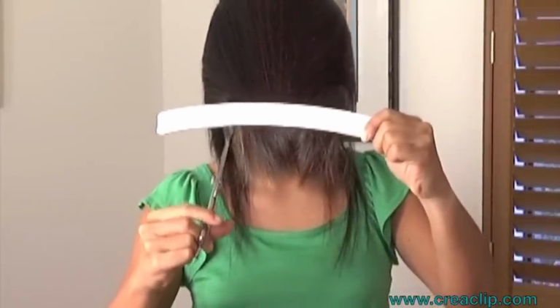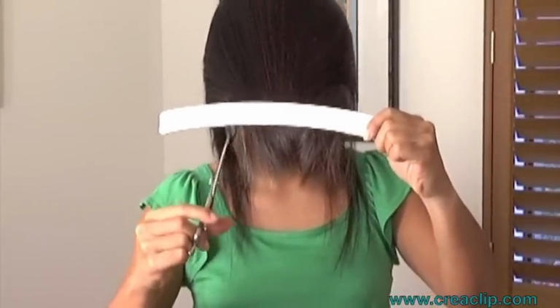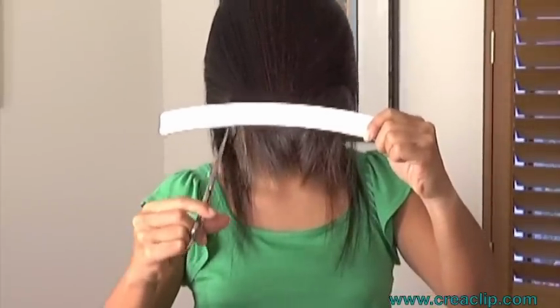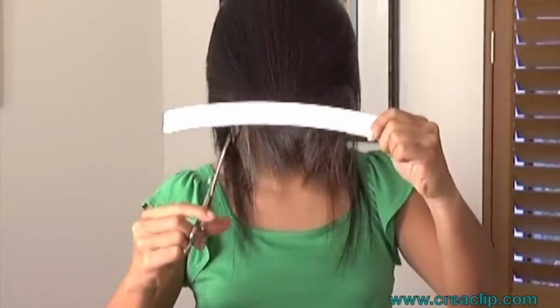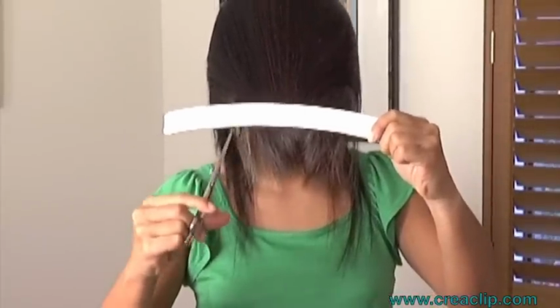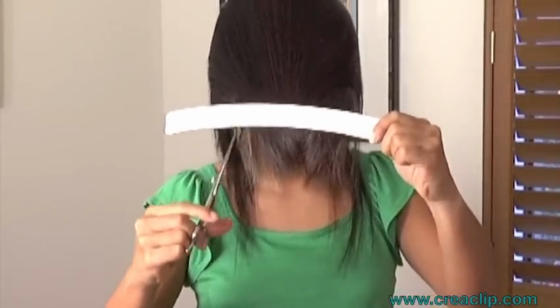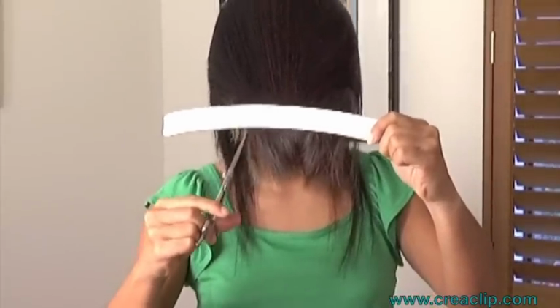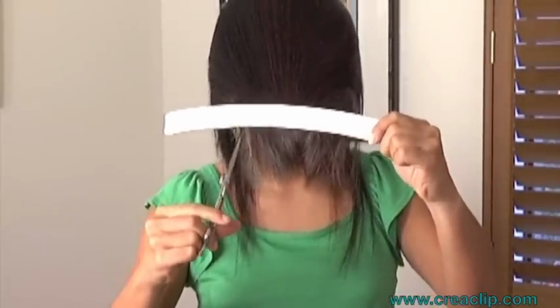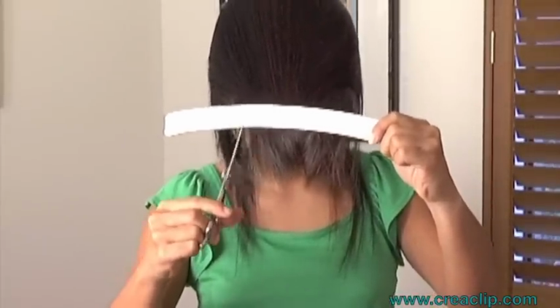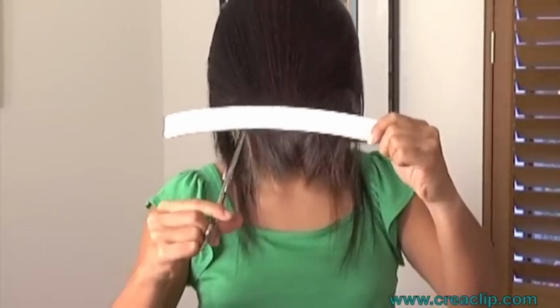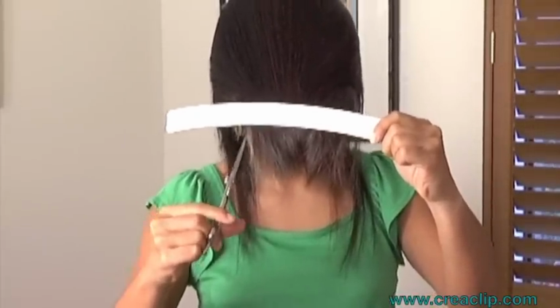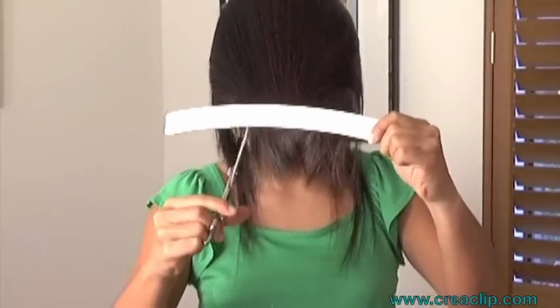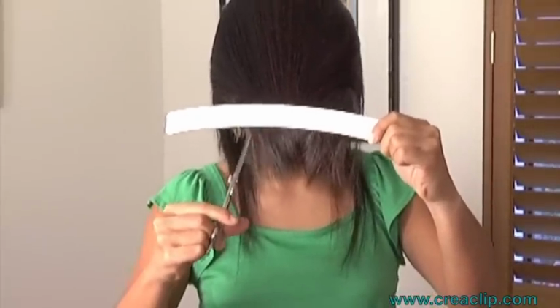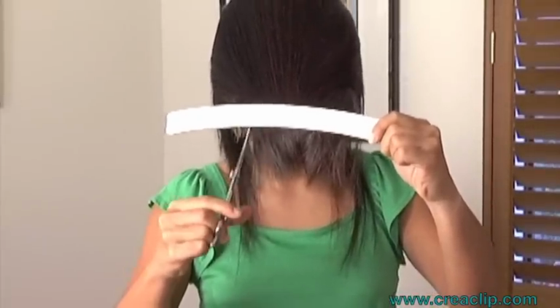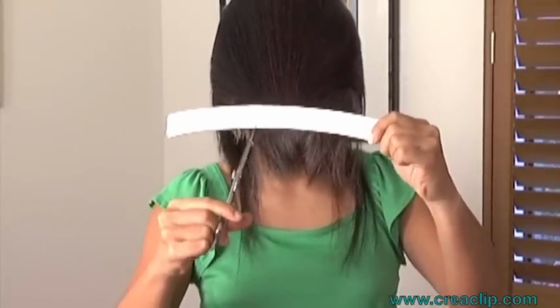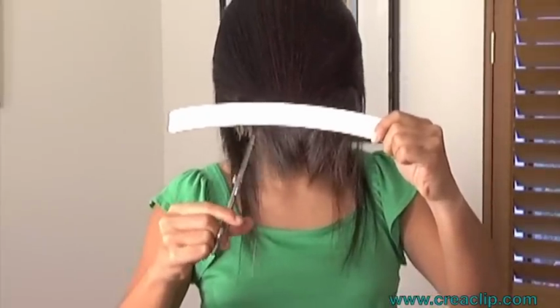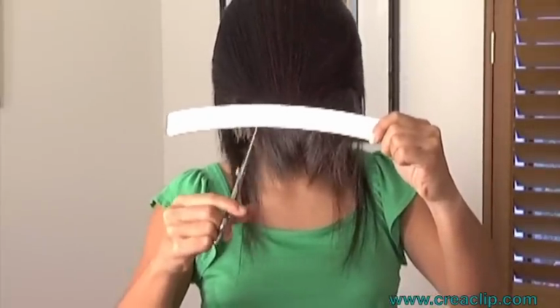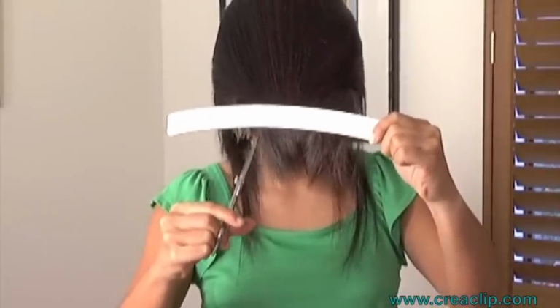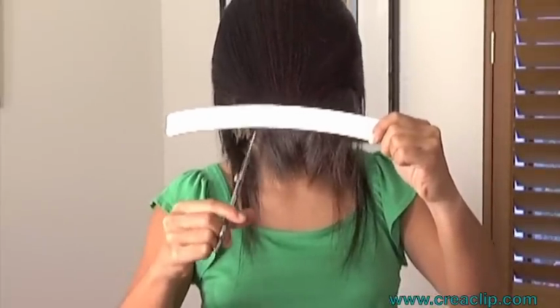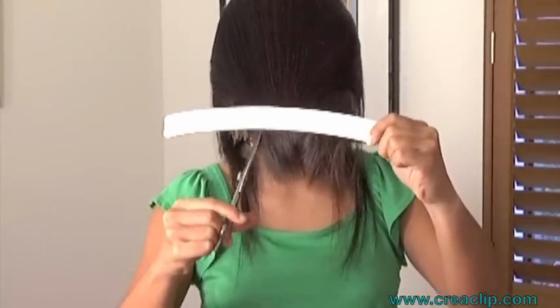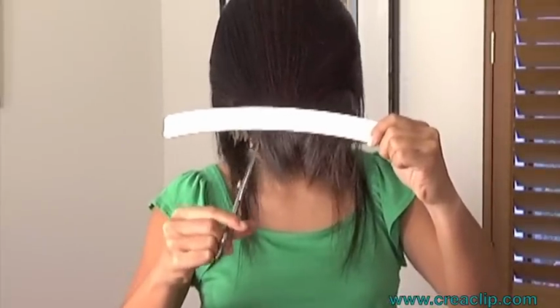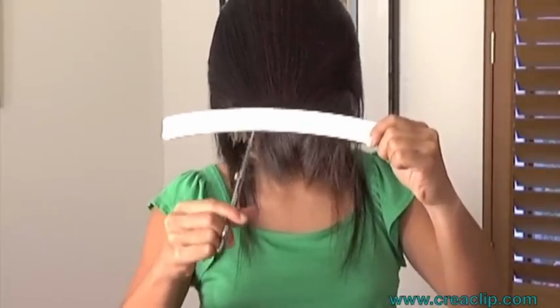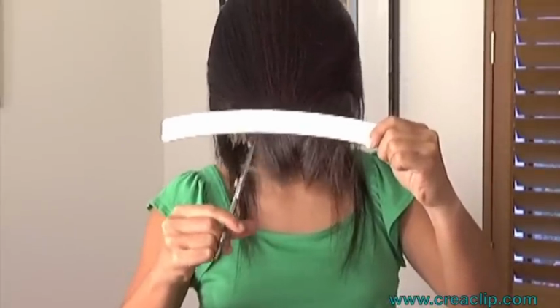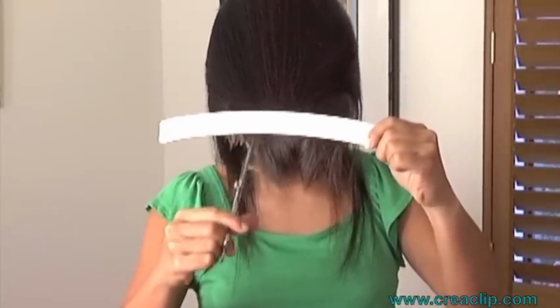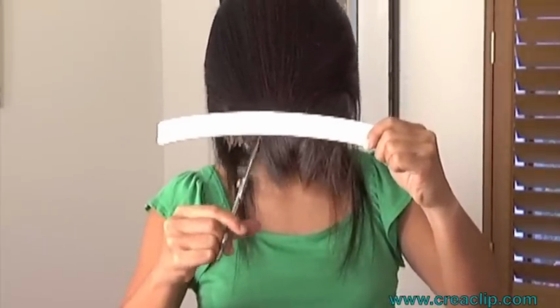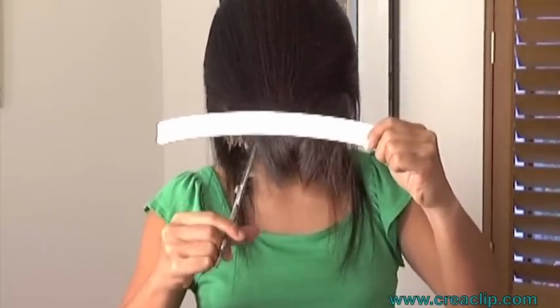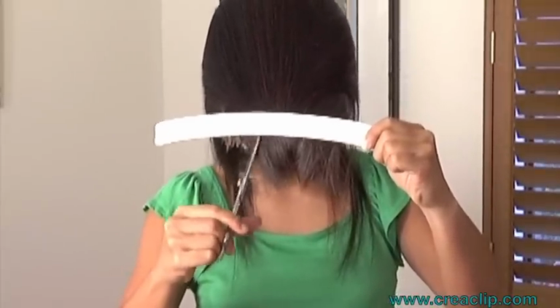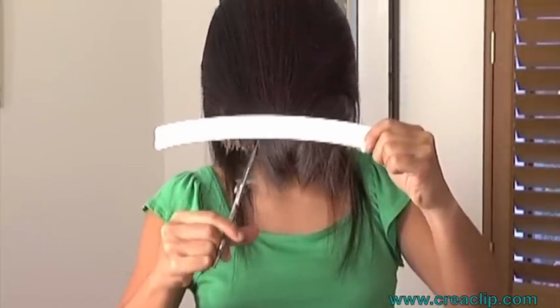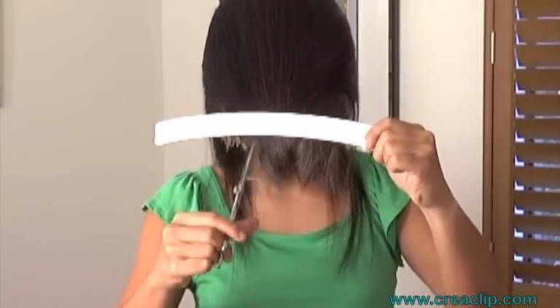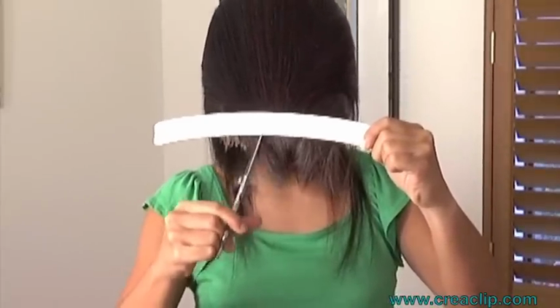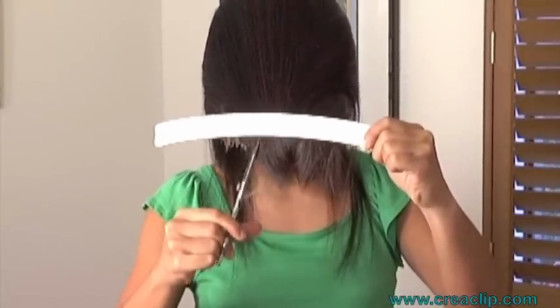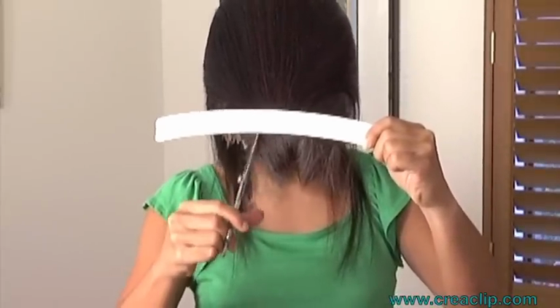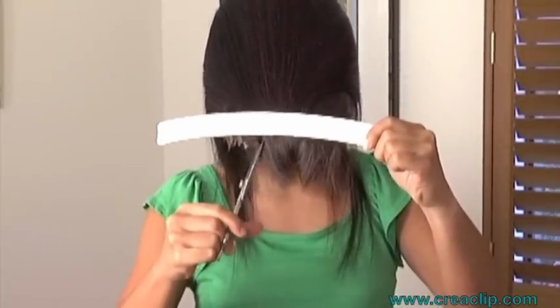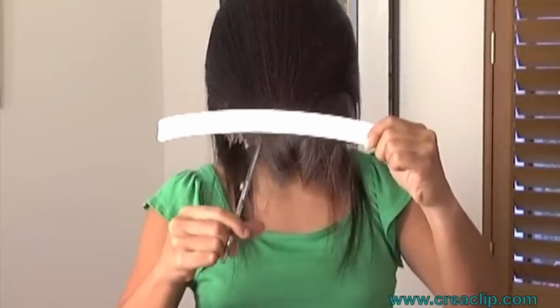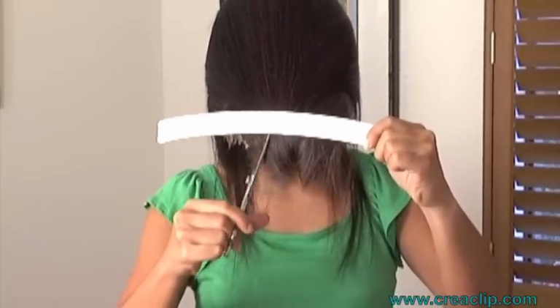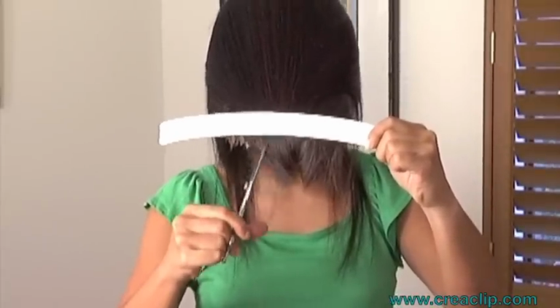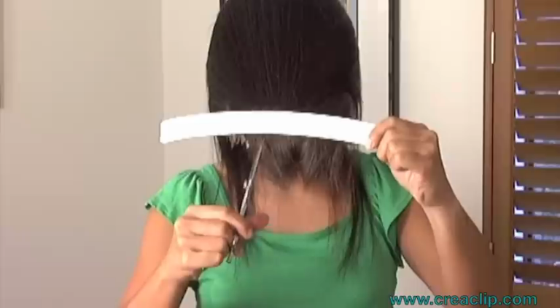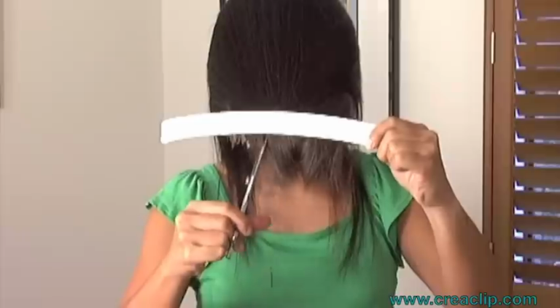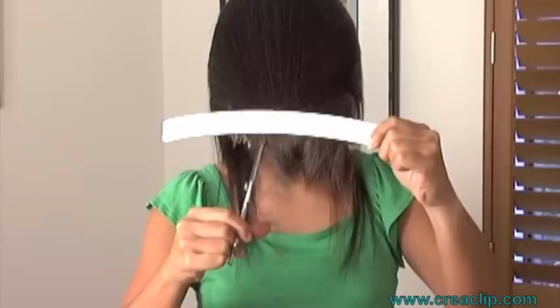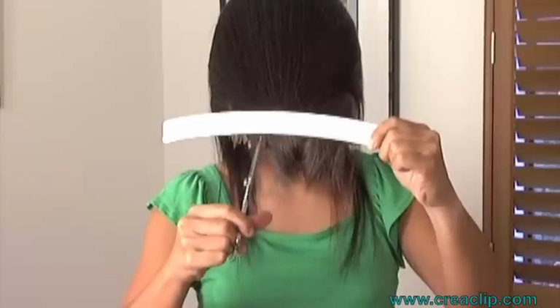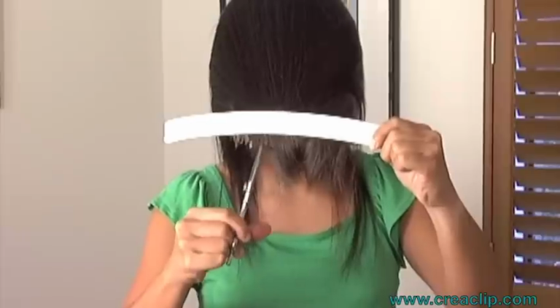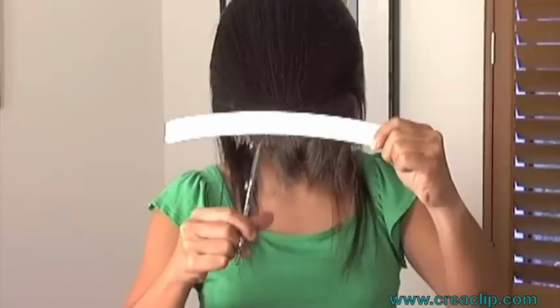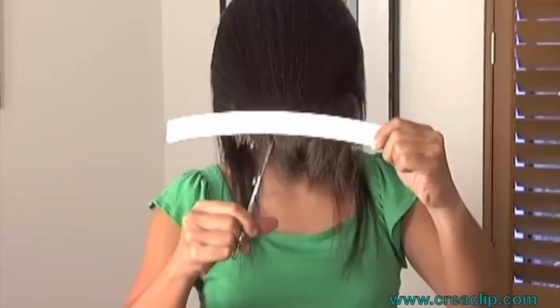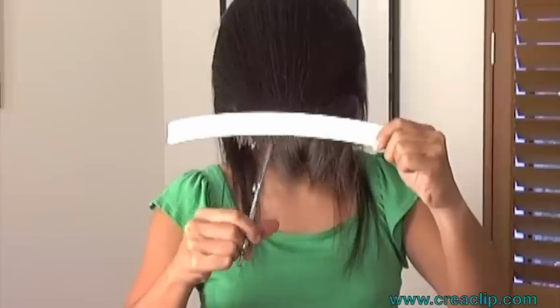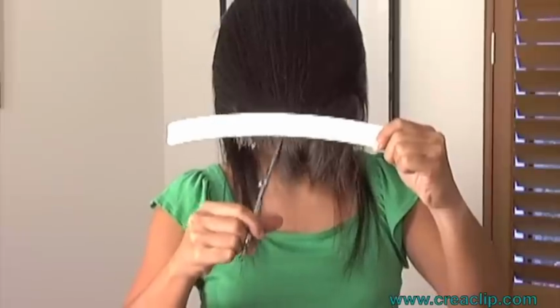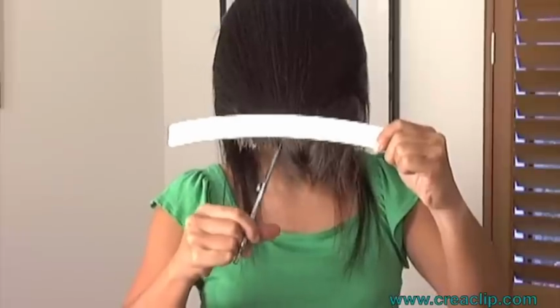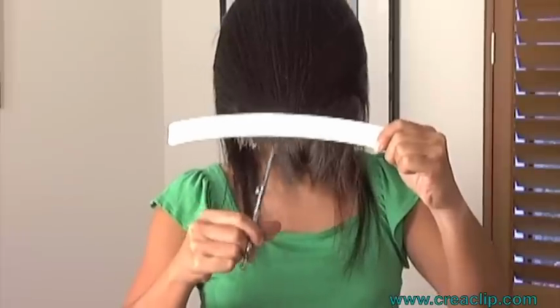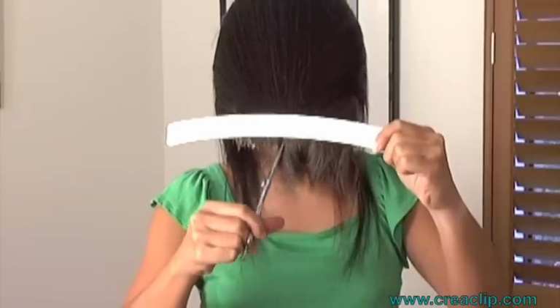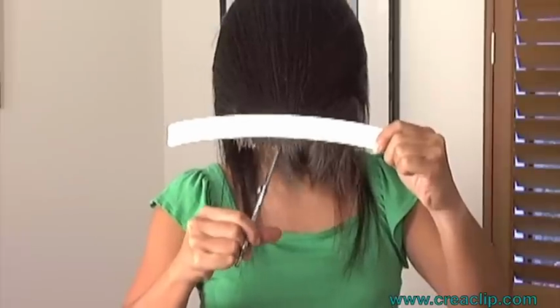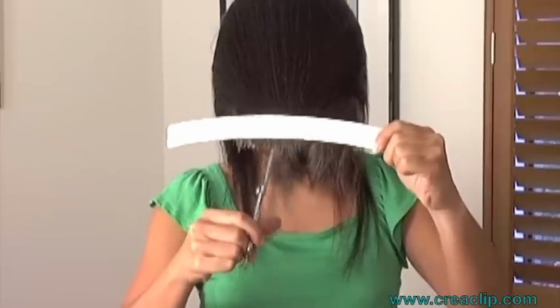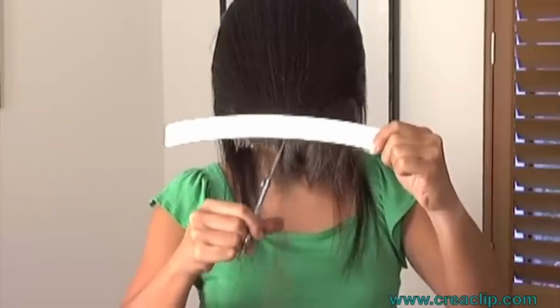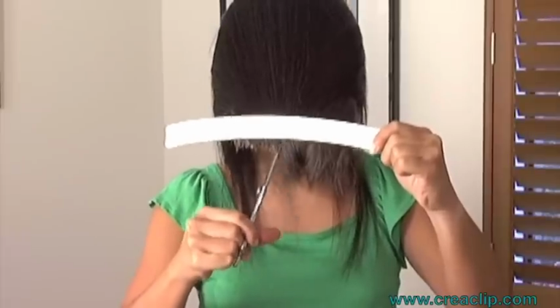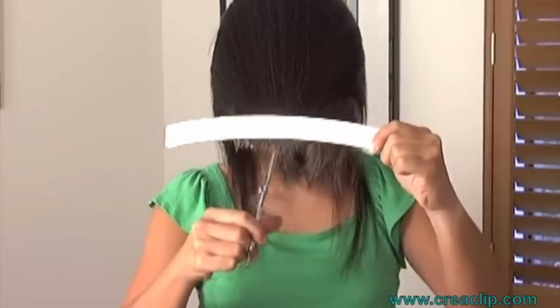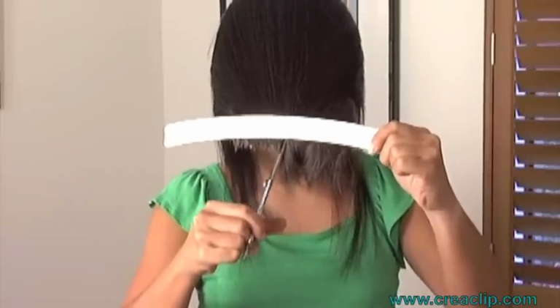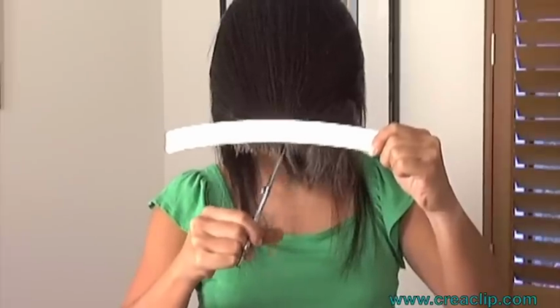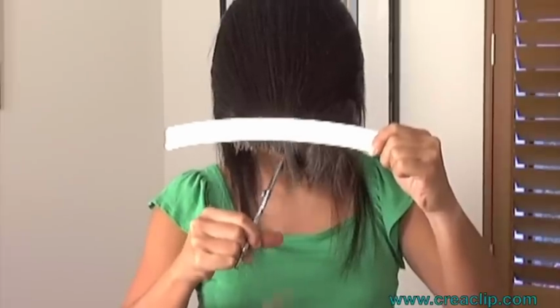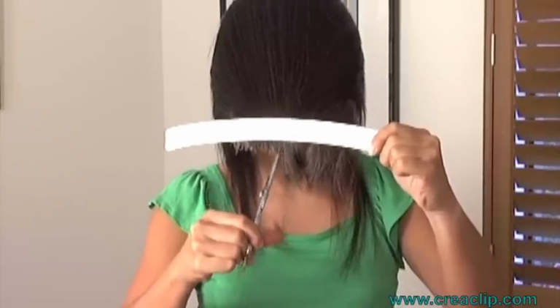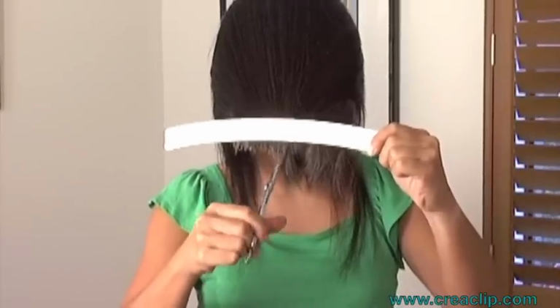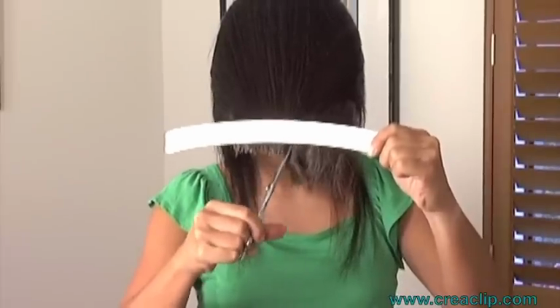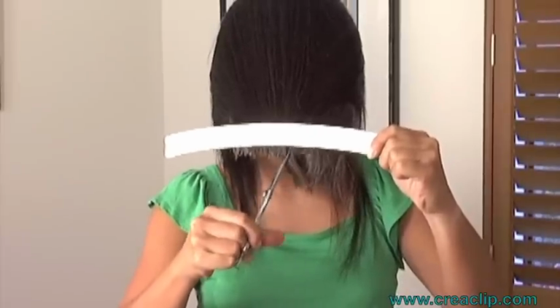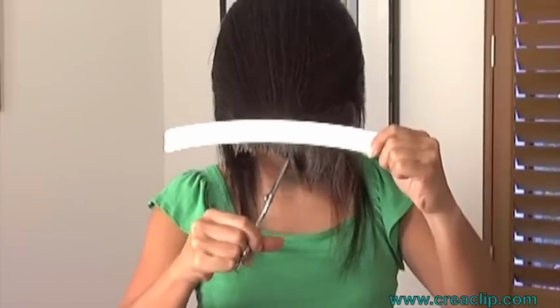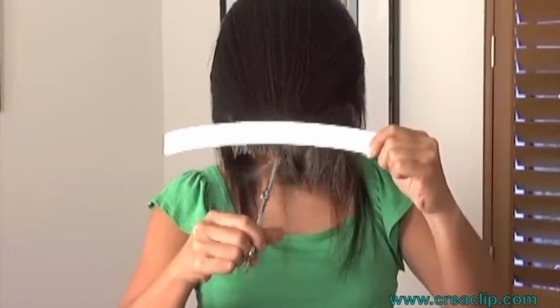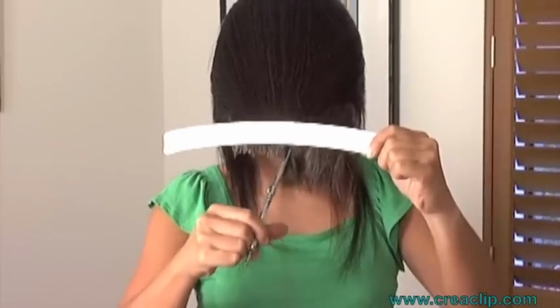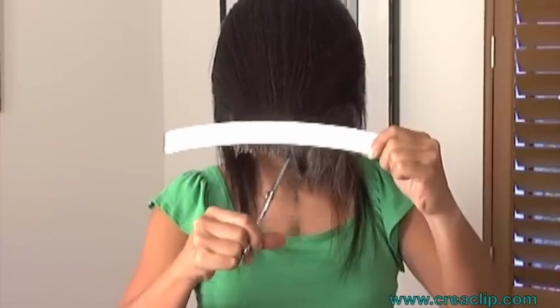Here's a secret: when you cut at a 45-degree angle, it gives you that soft textured look, just like in the salon.